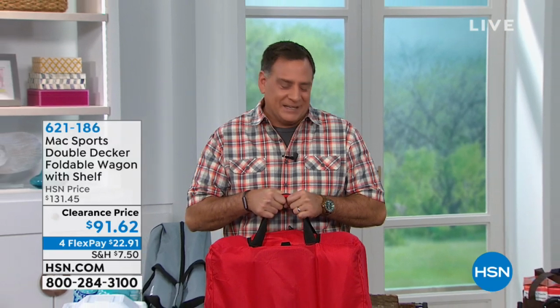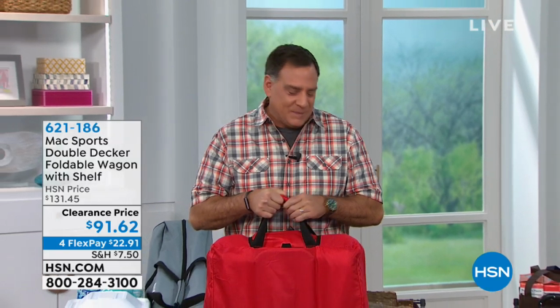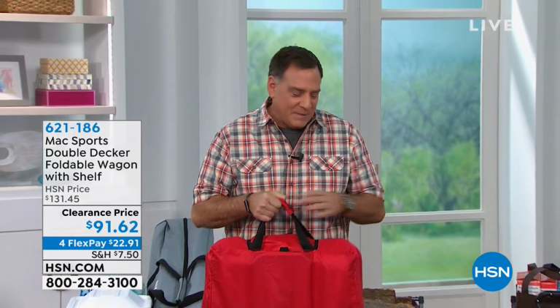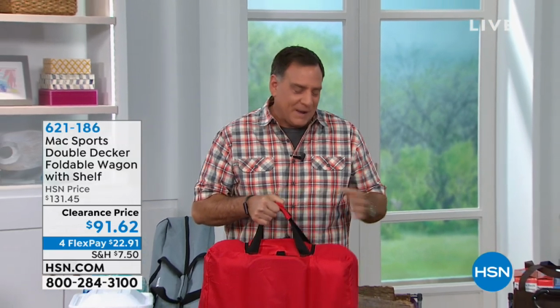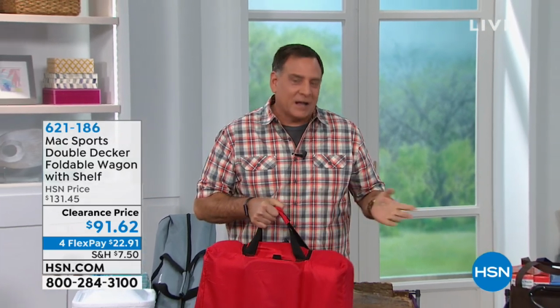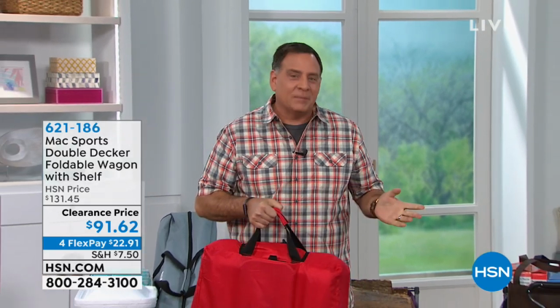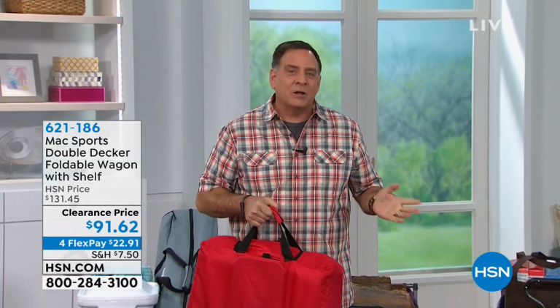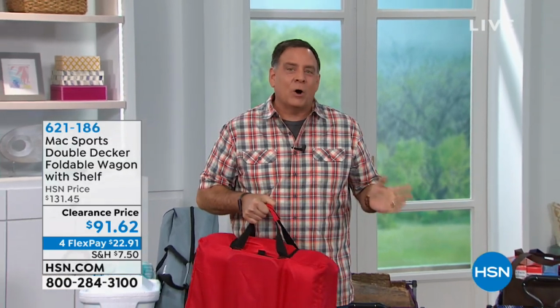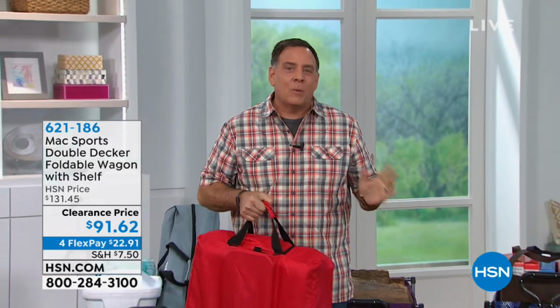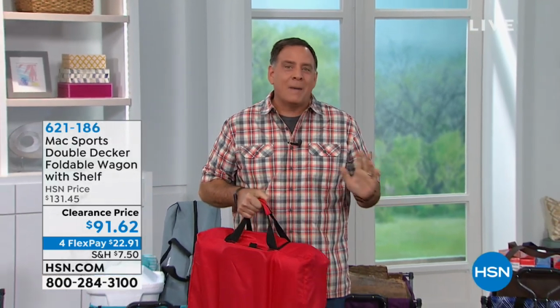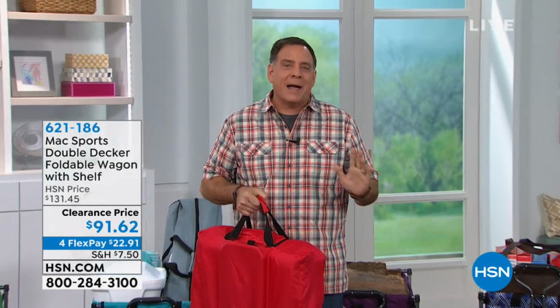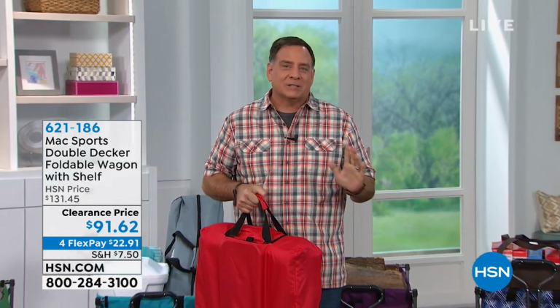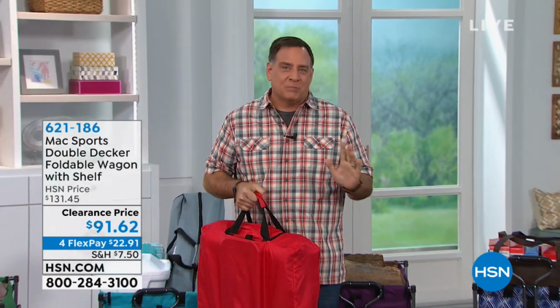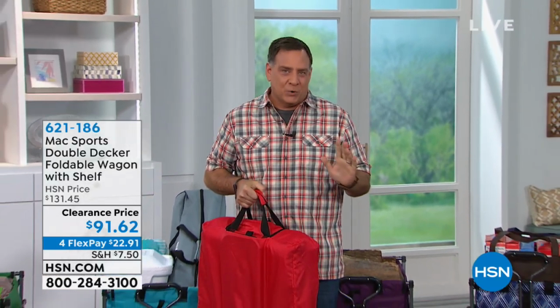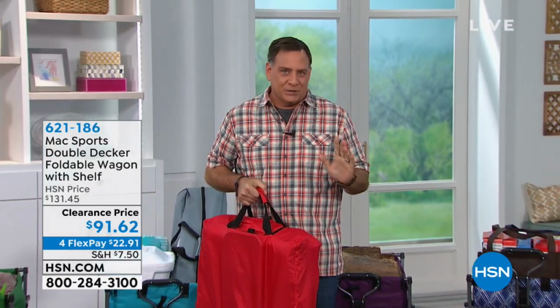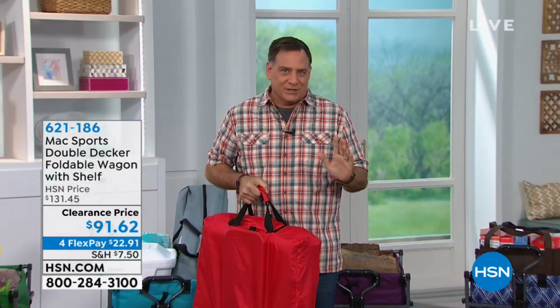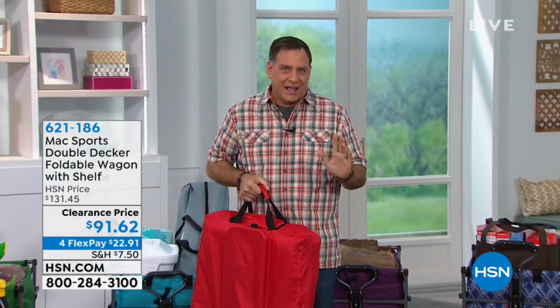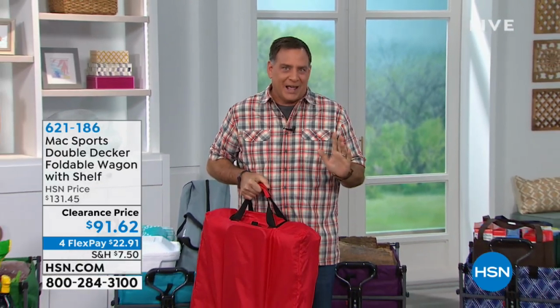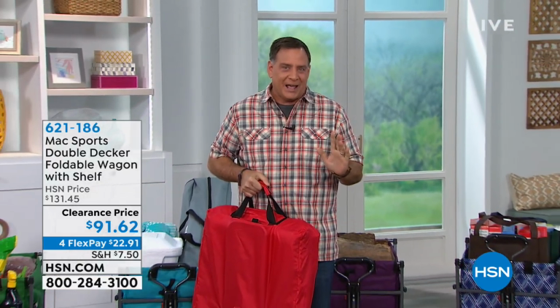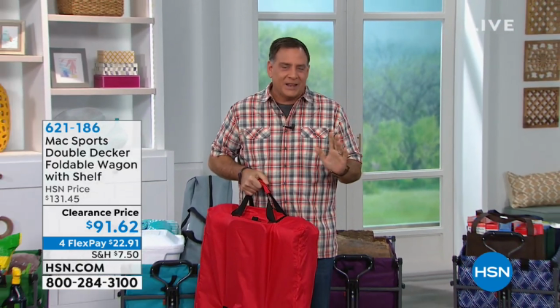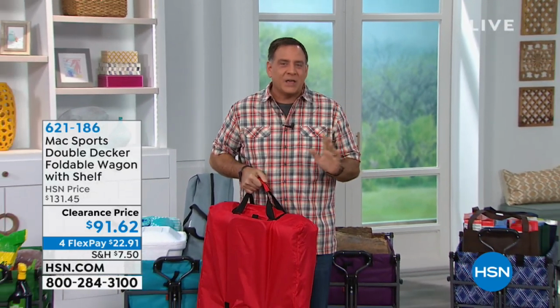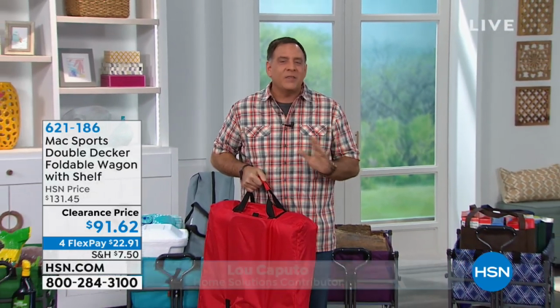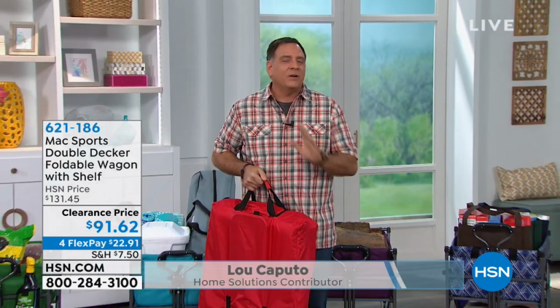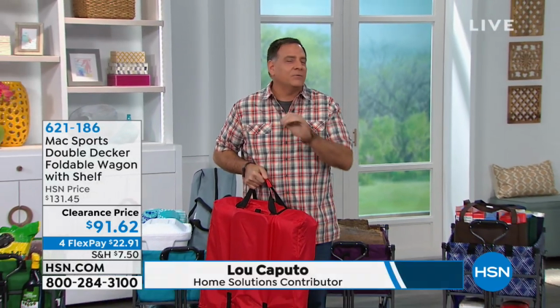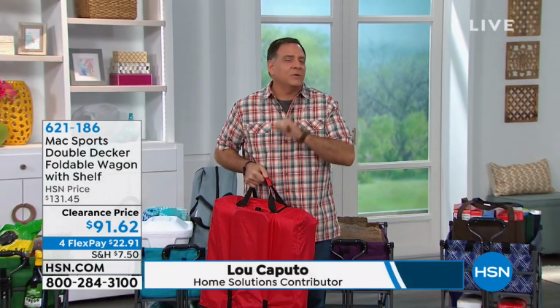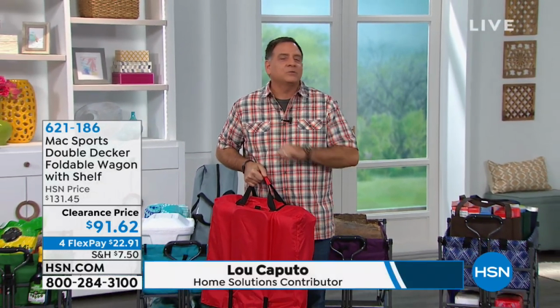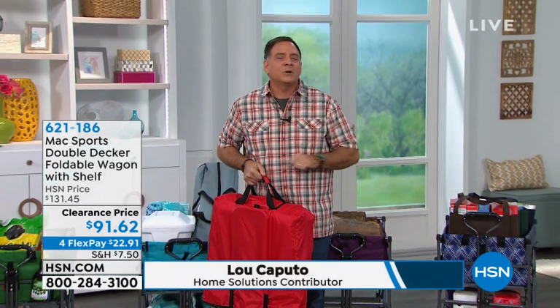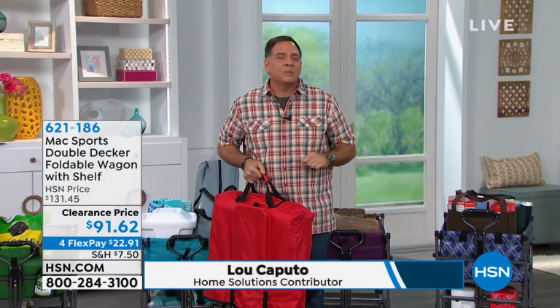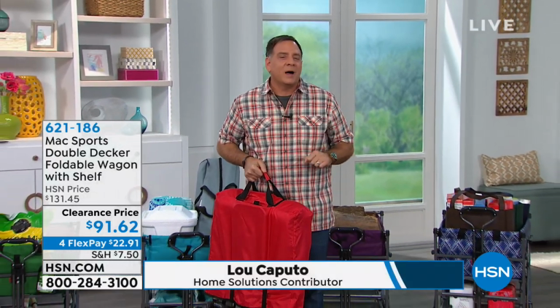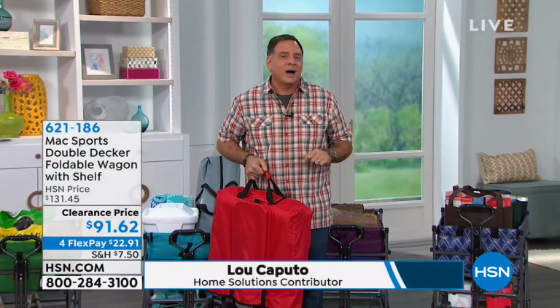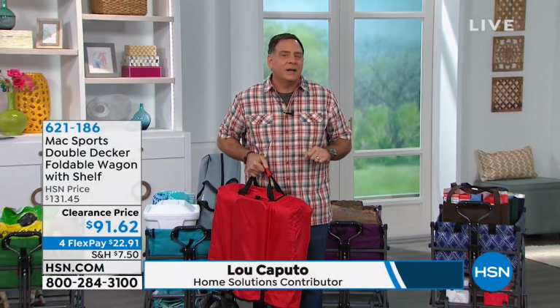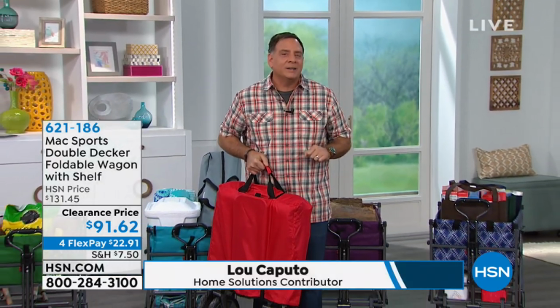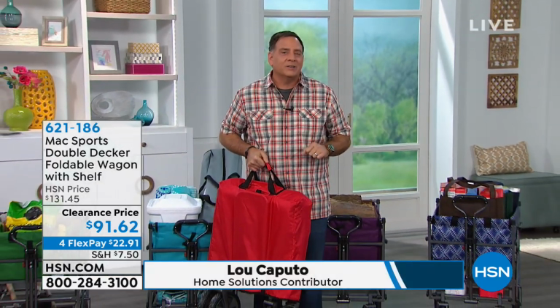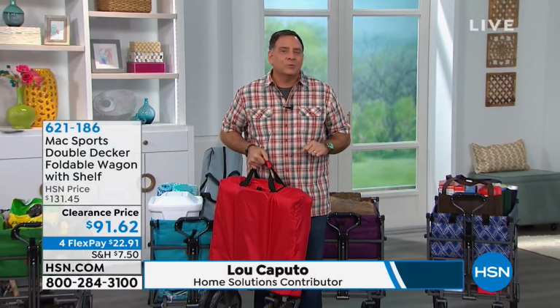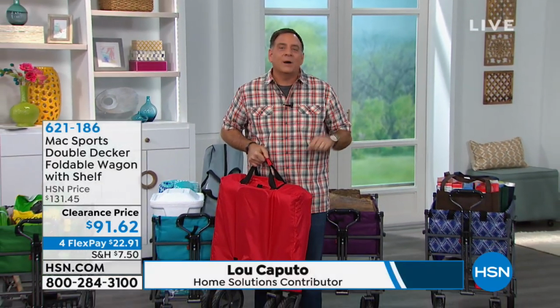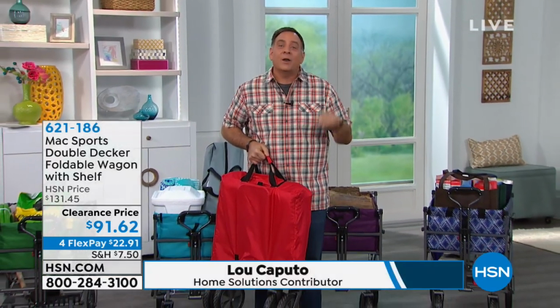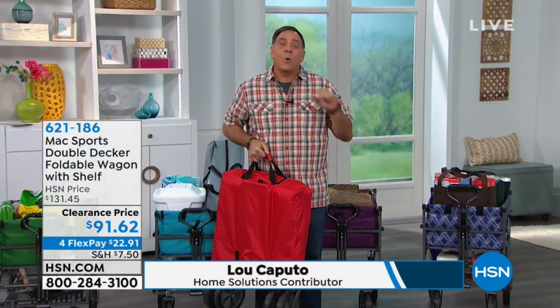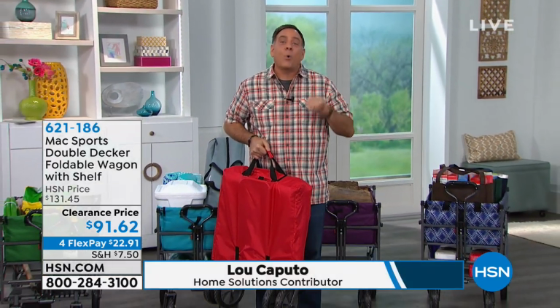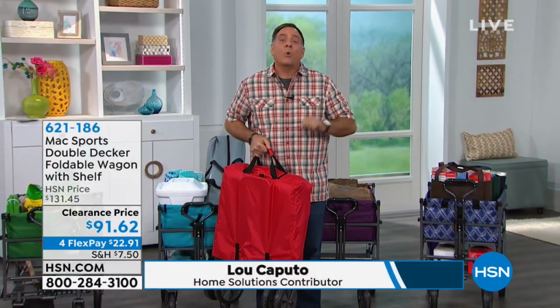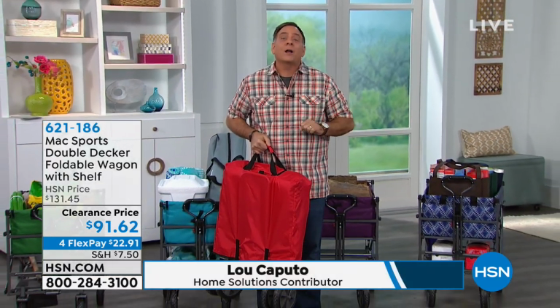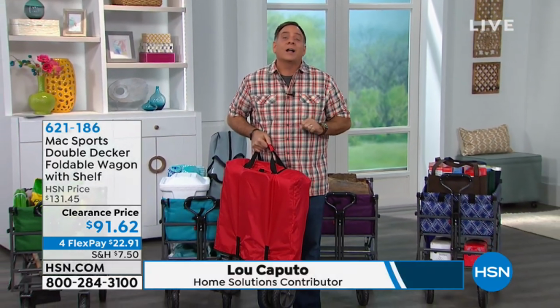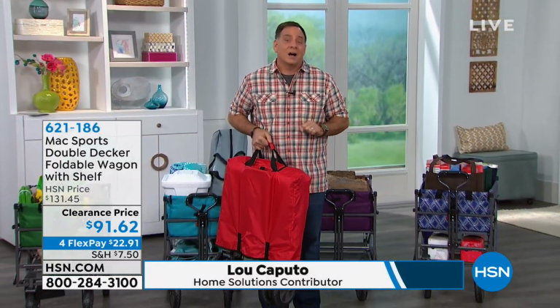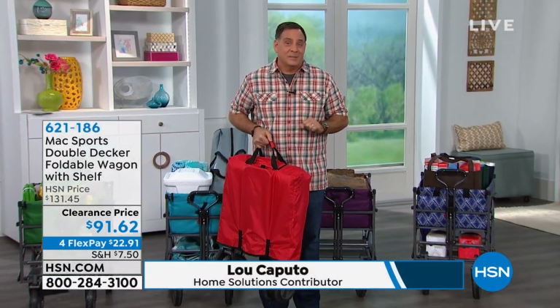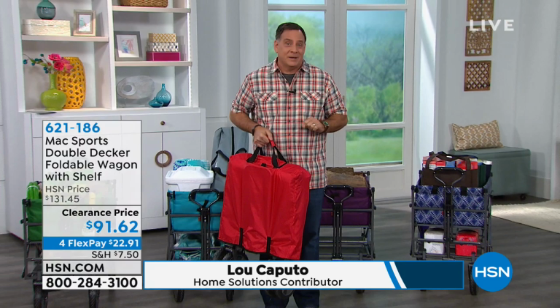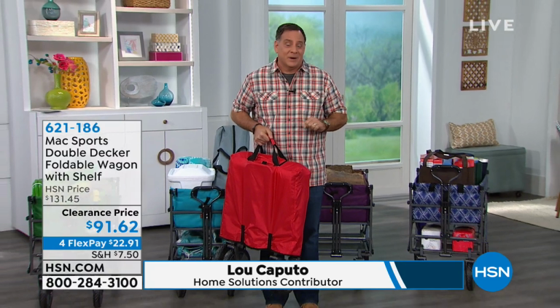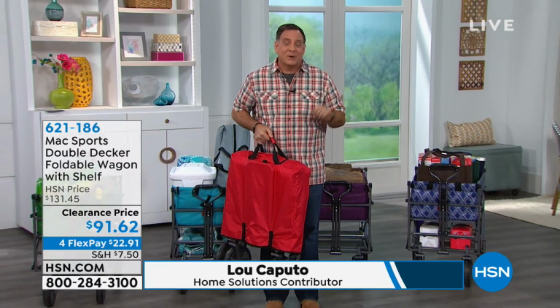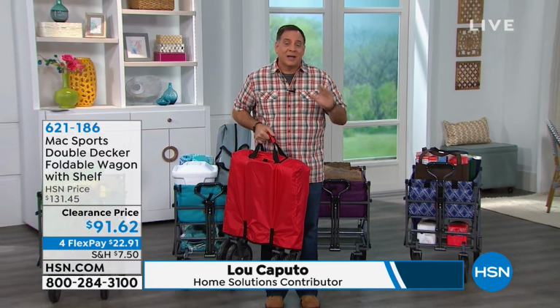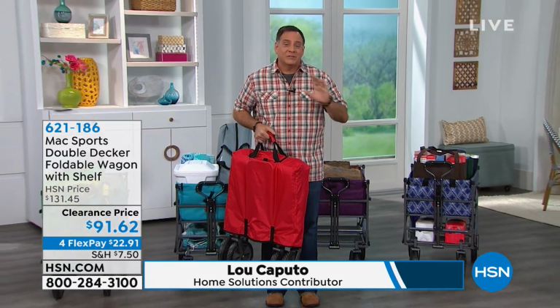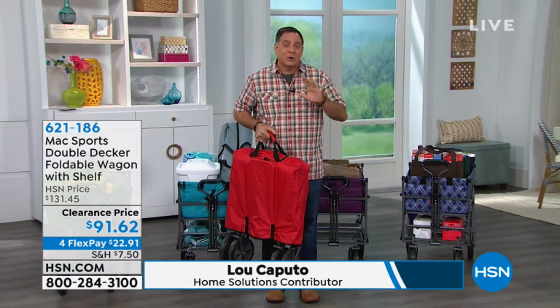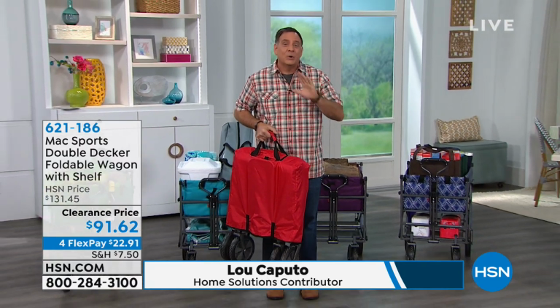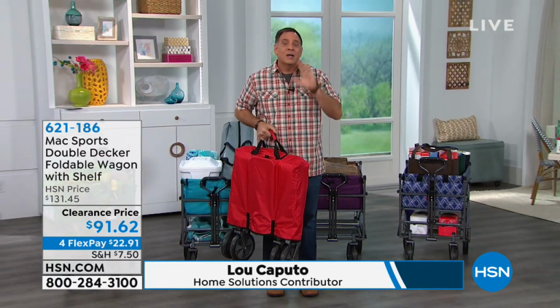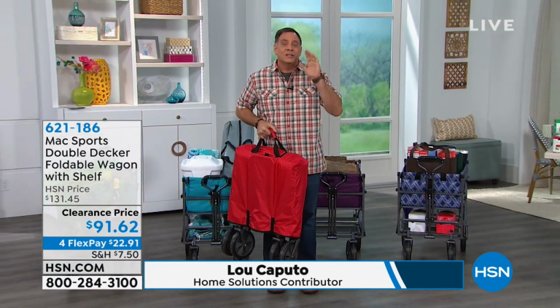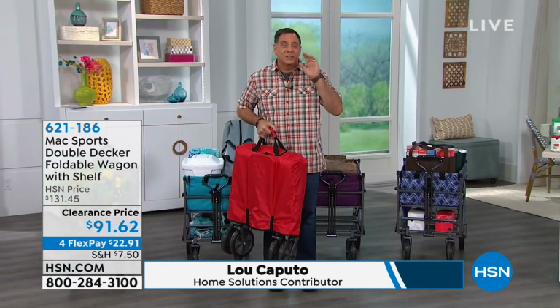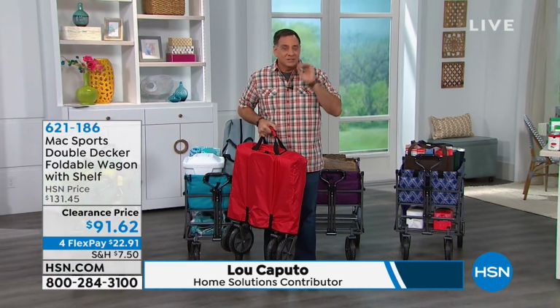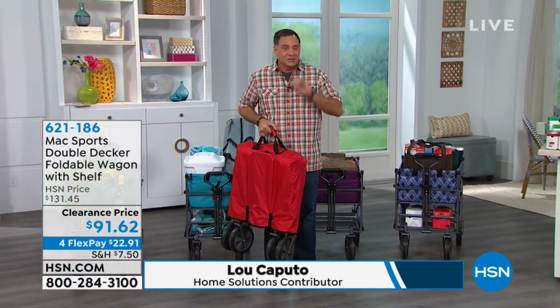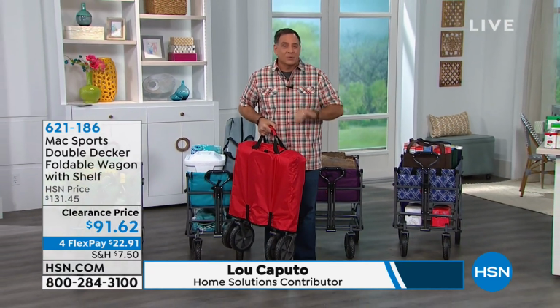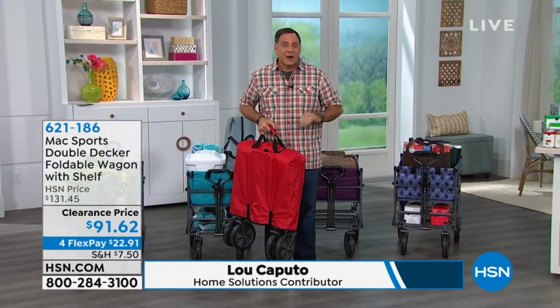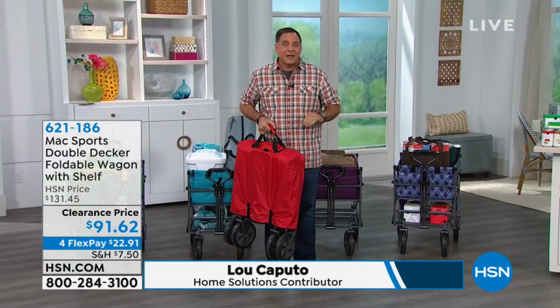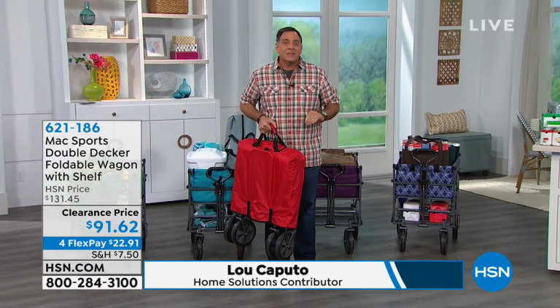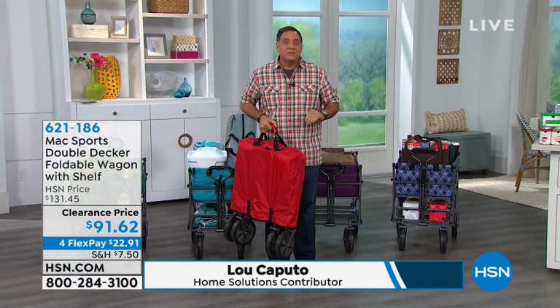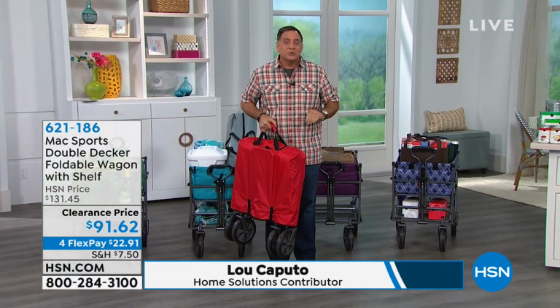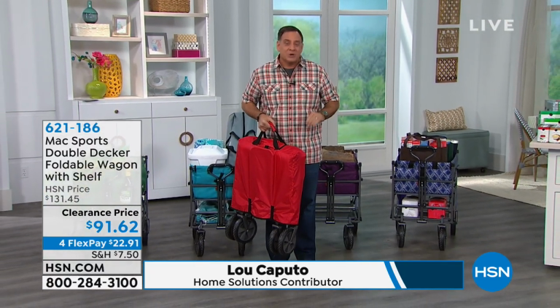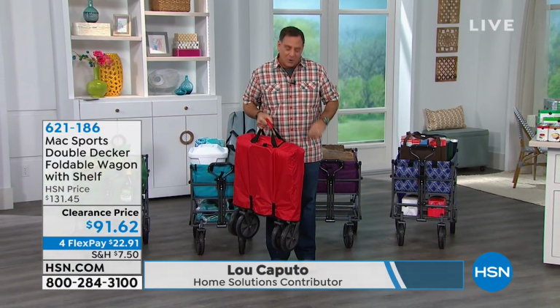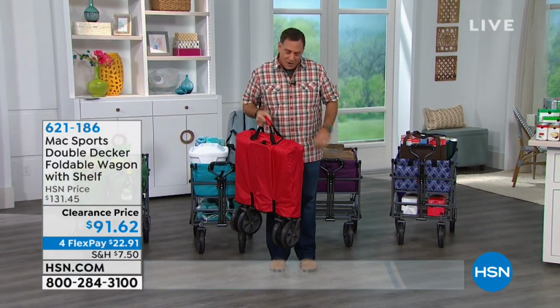It's made by a company called Max Sports, and they're the folks that are behind, guess what, Origami. So this is a brand that you know.